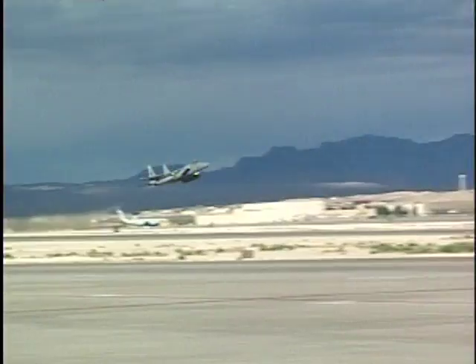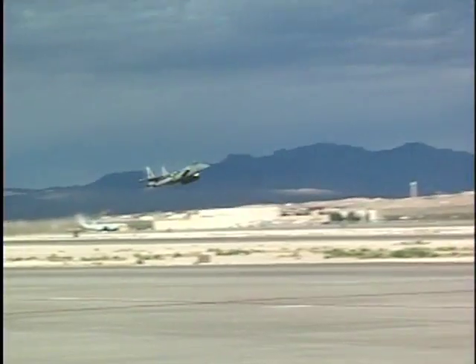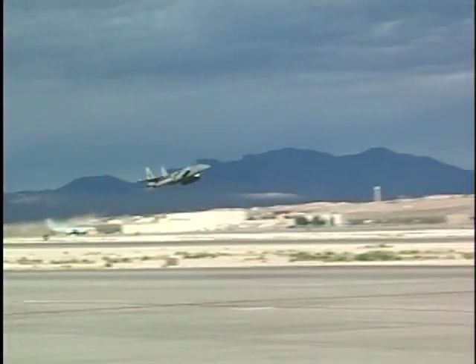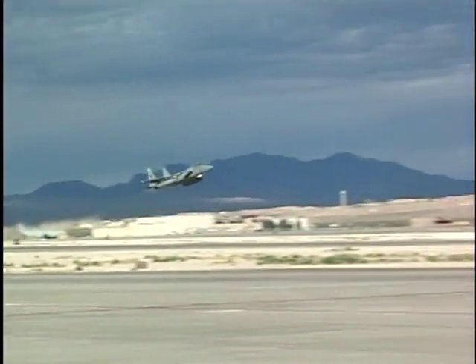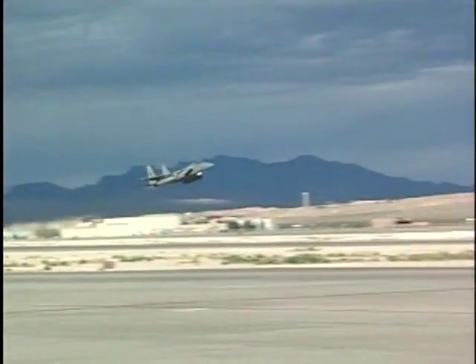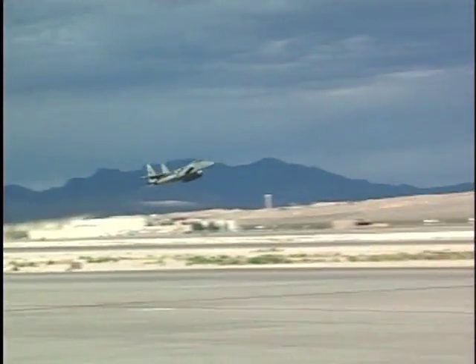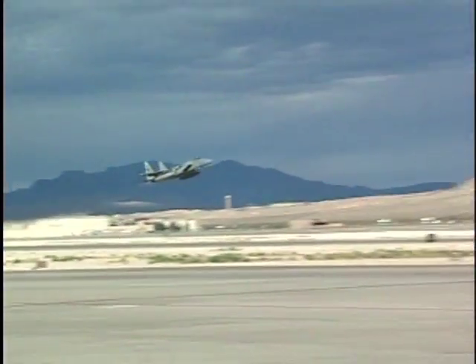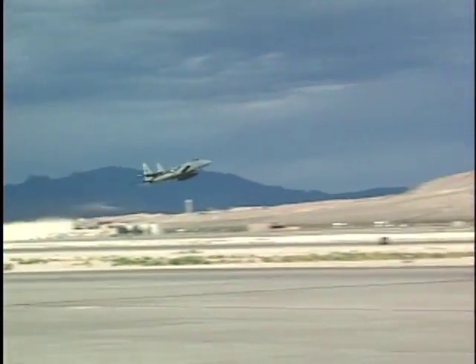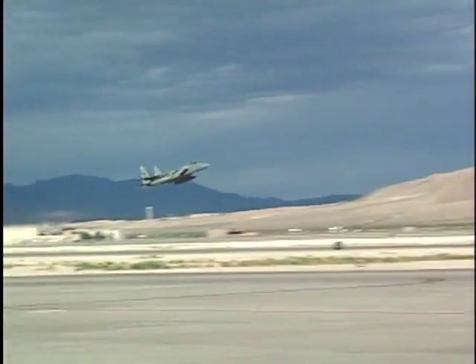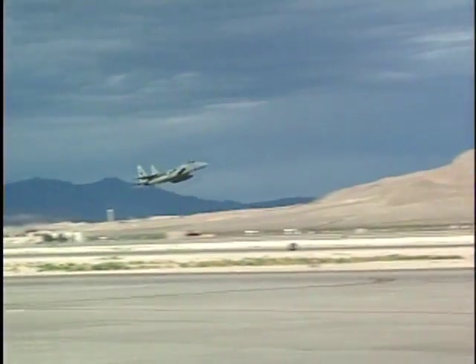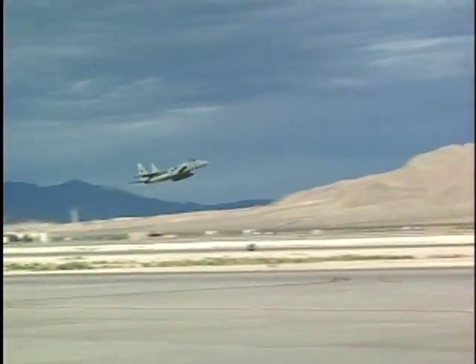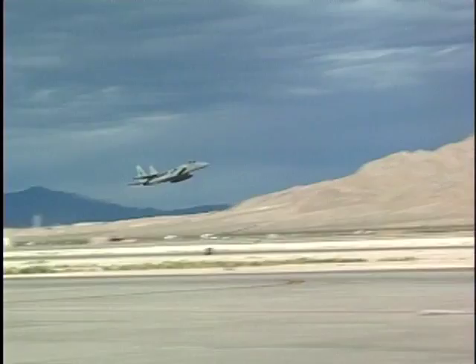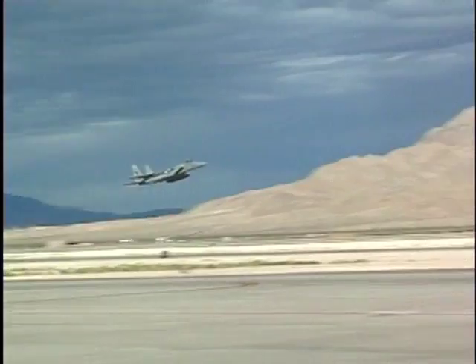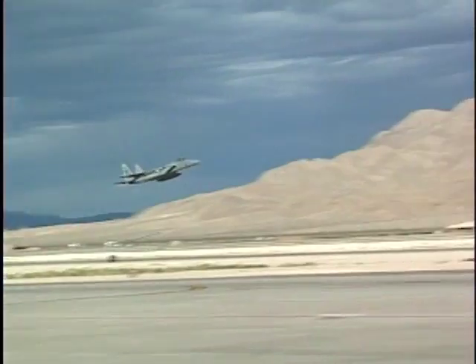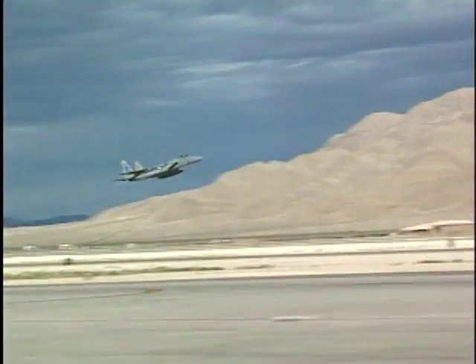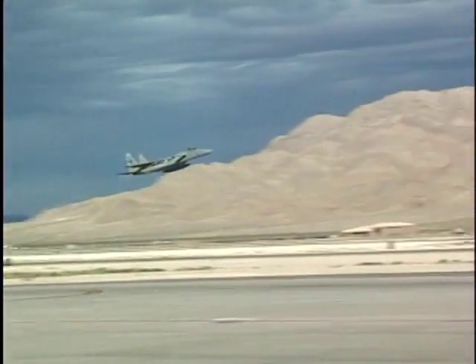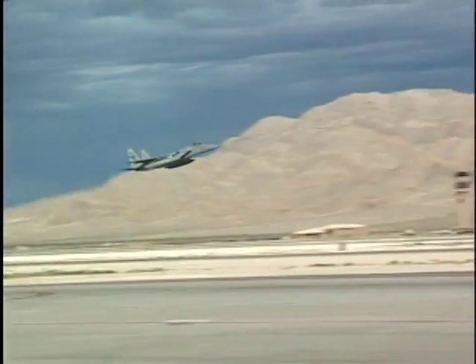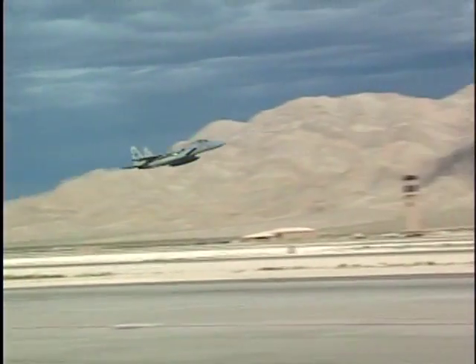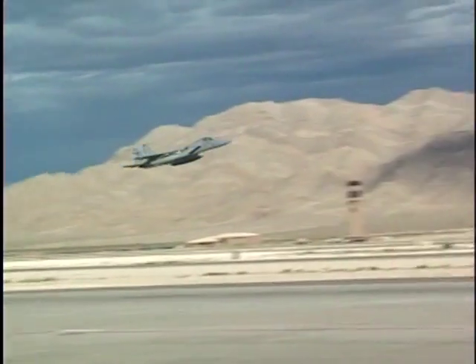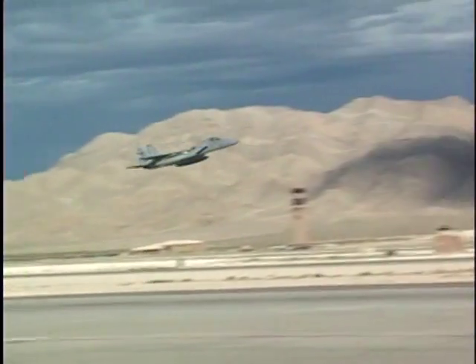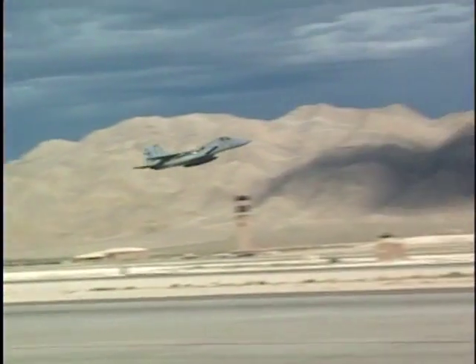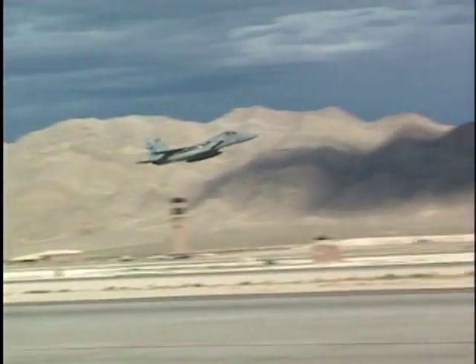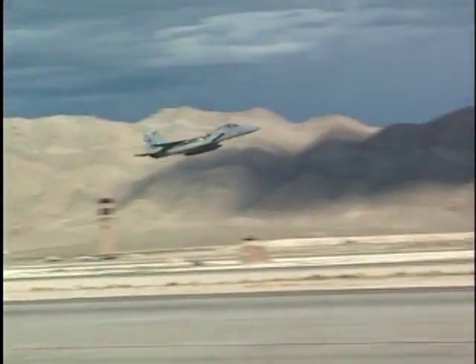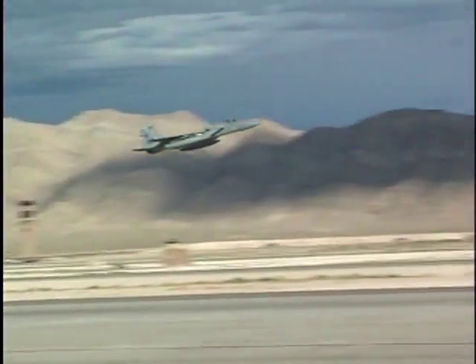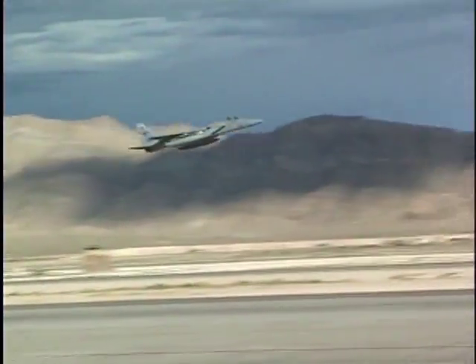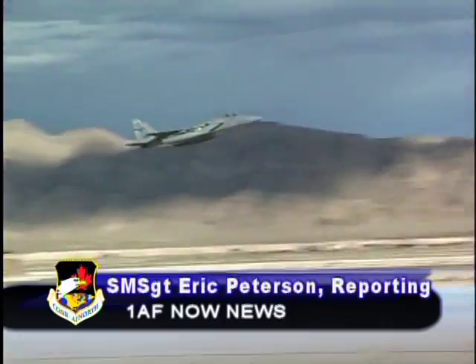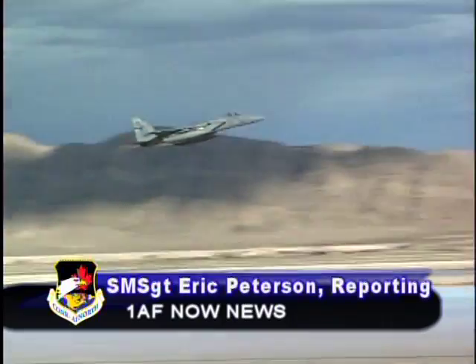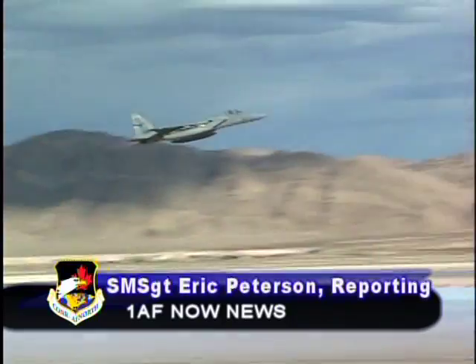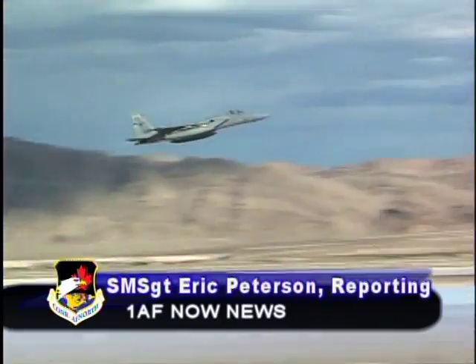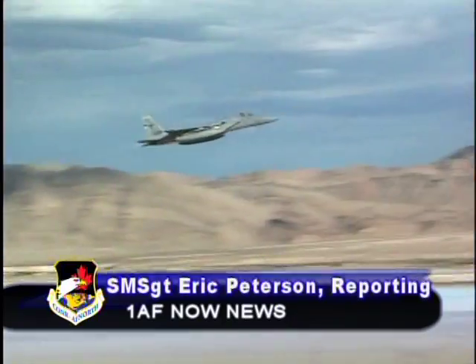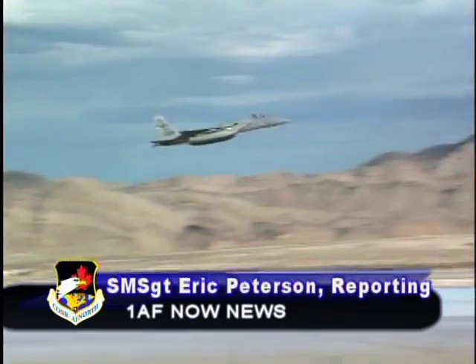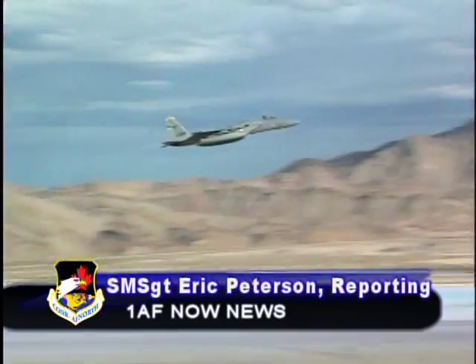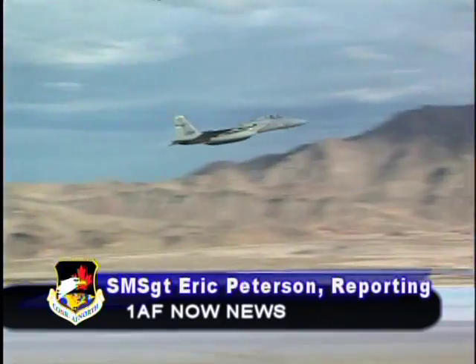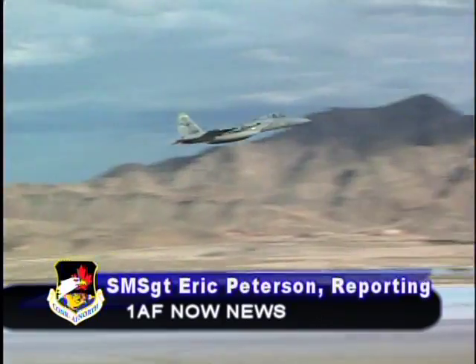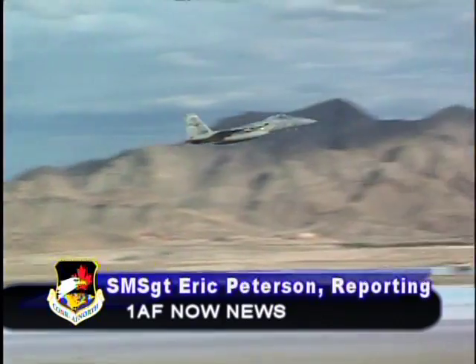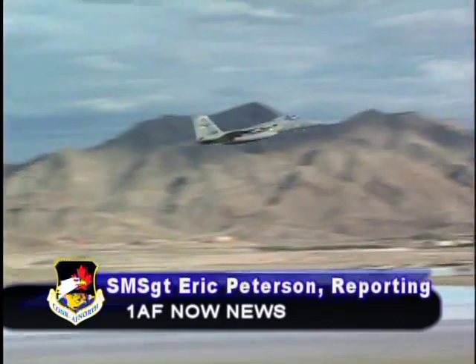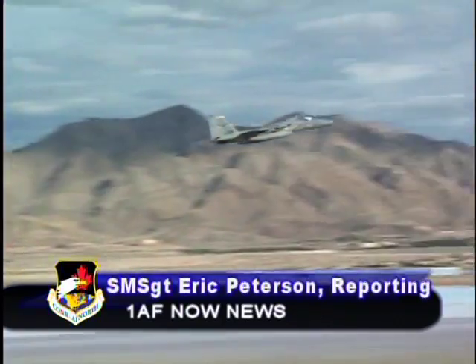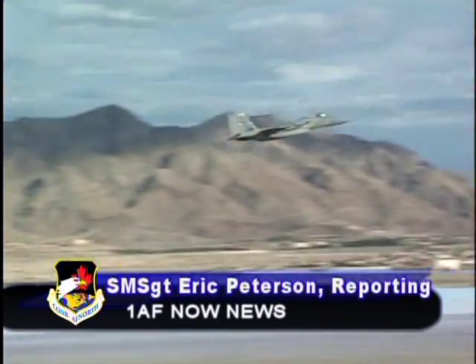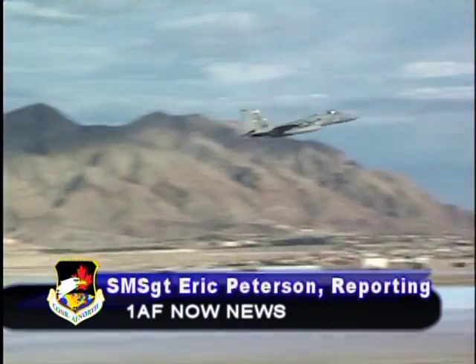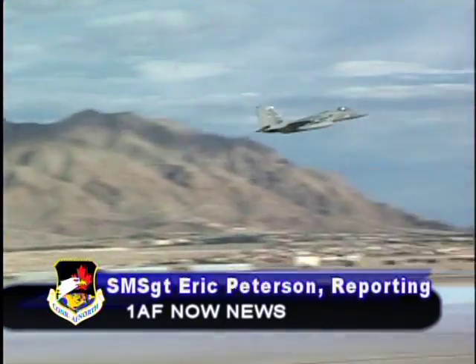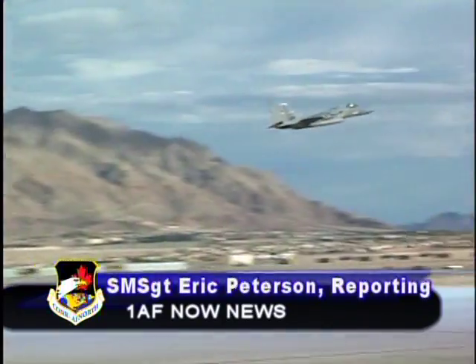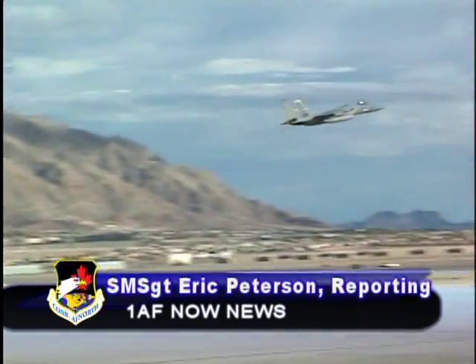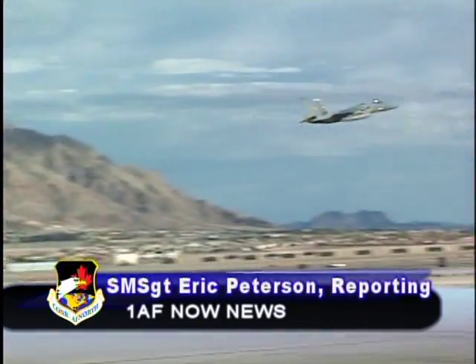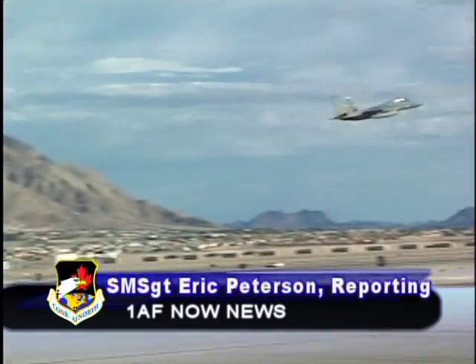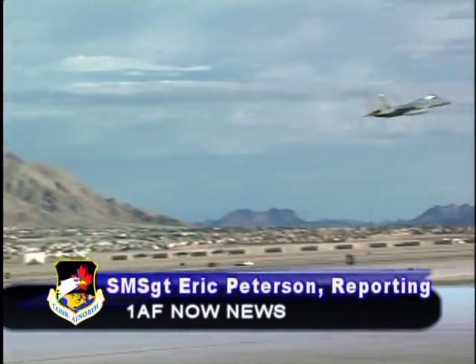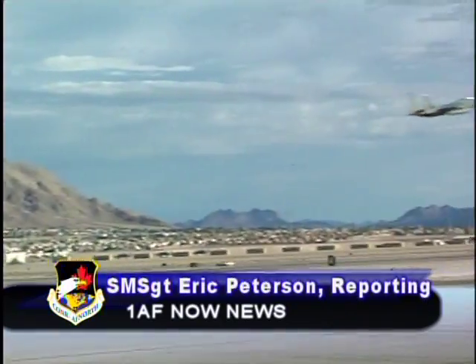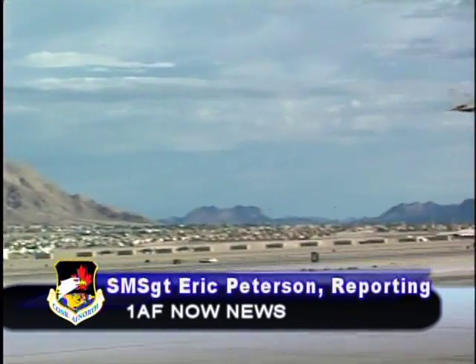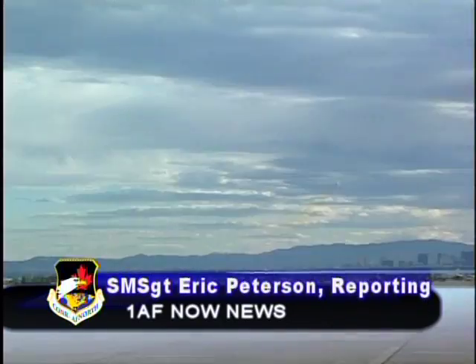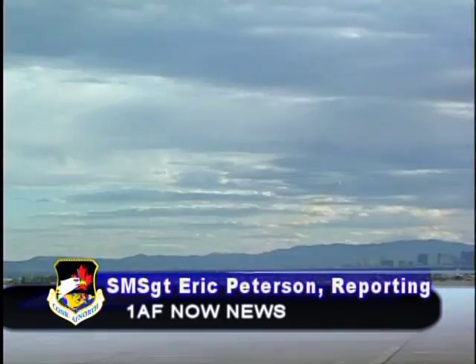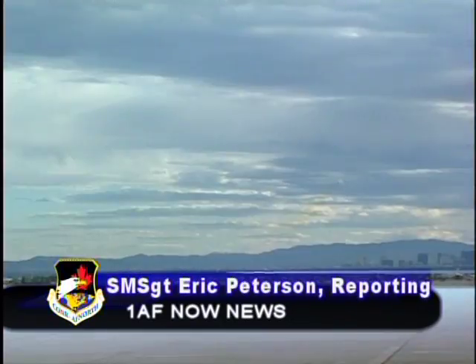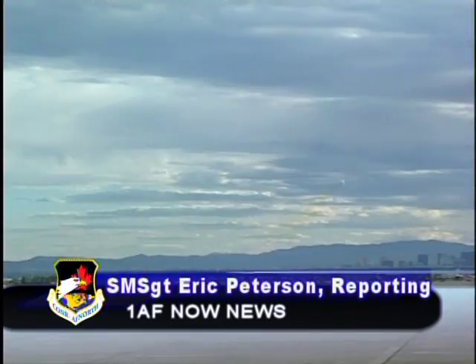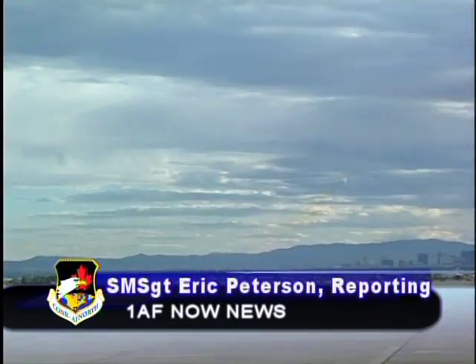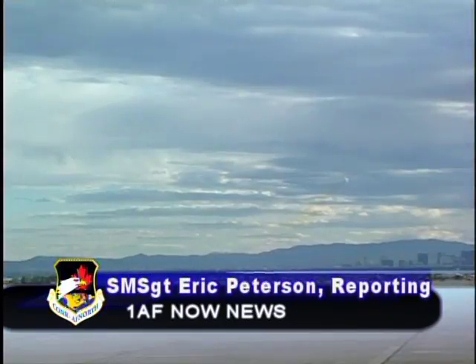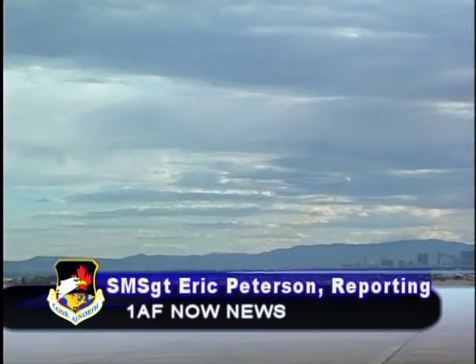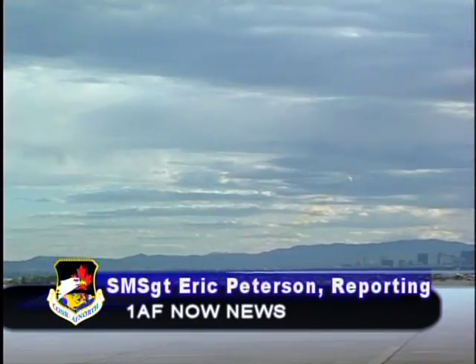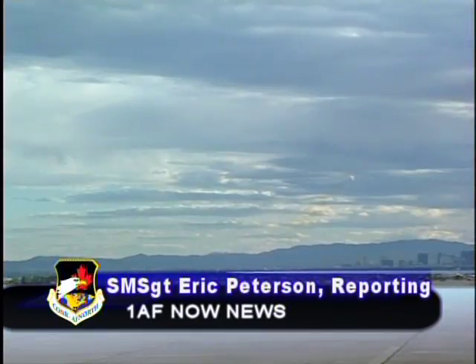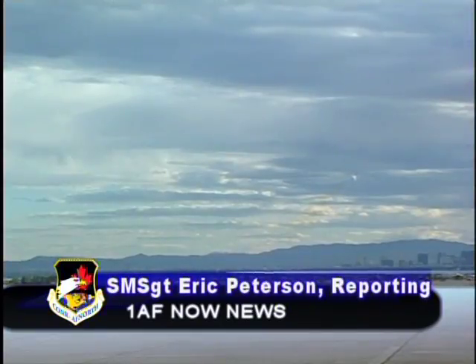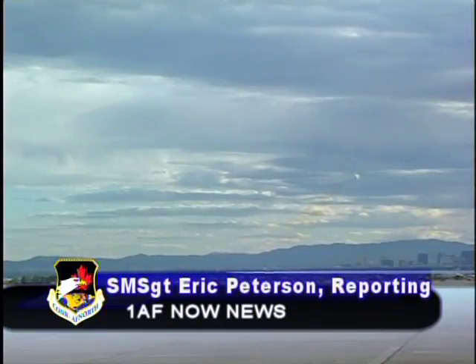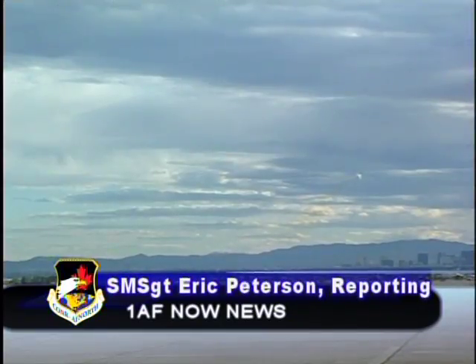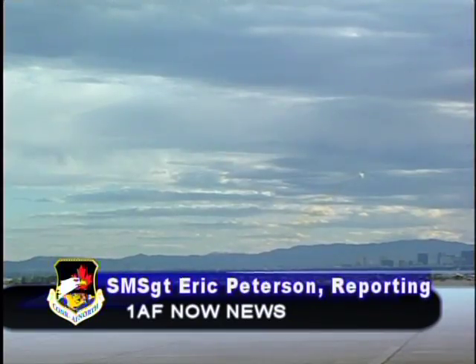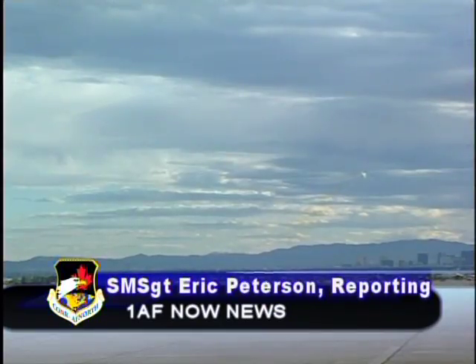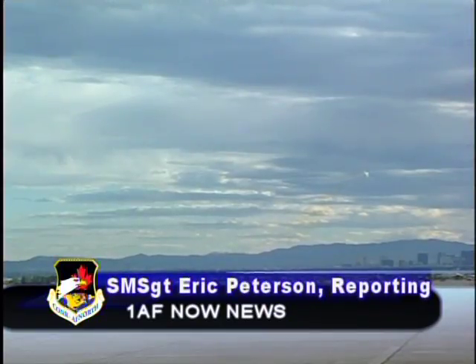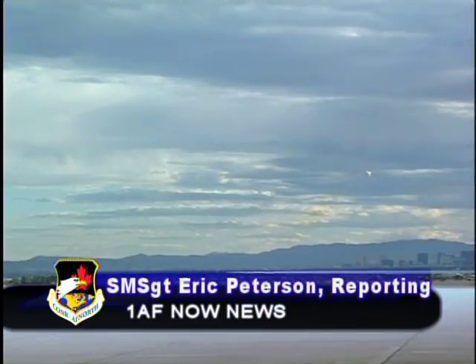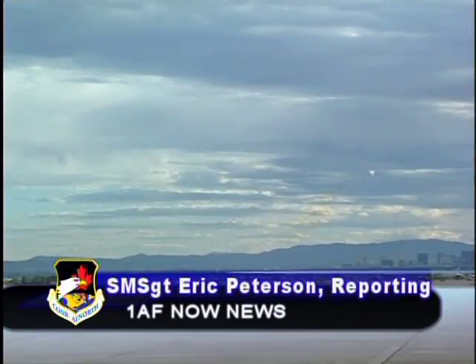From Nellis Air Force Base, Nevada, this is Senior Master Sergeant Eric Peterson reporting for First Air Force Now.